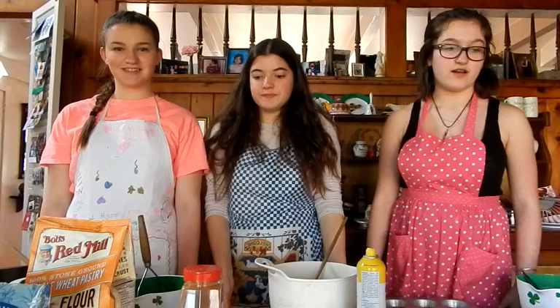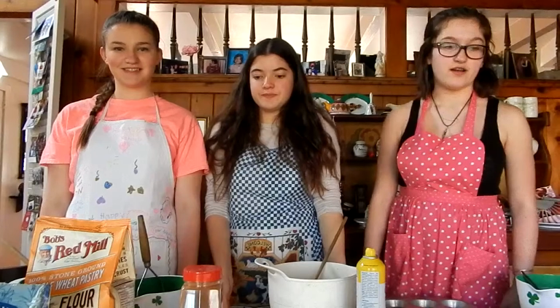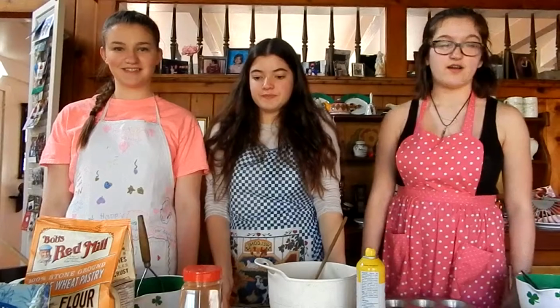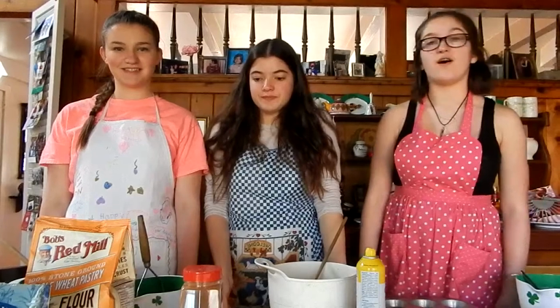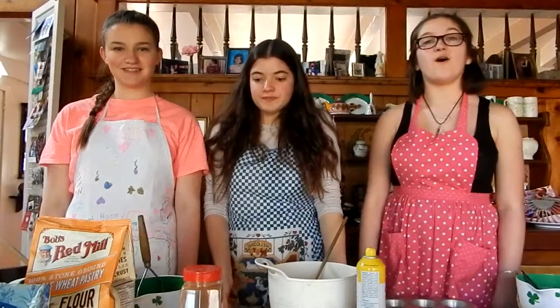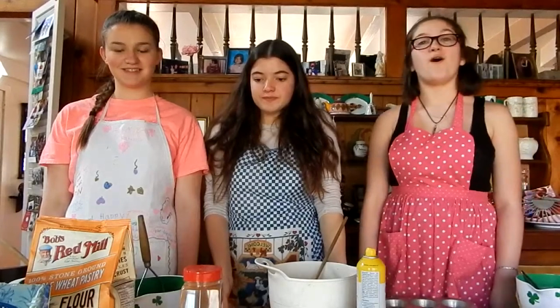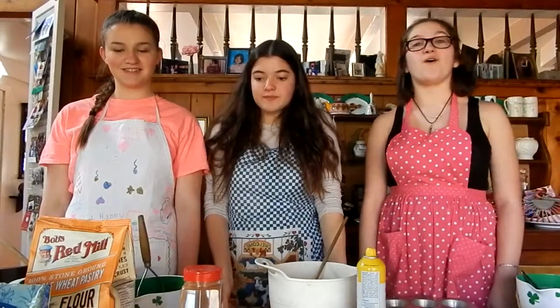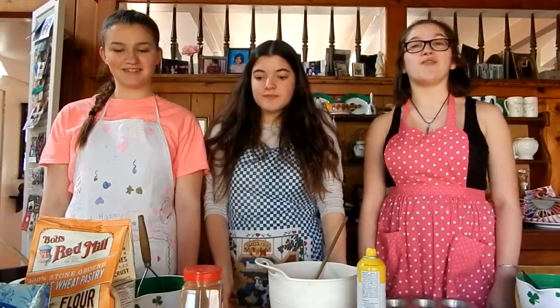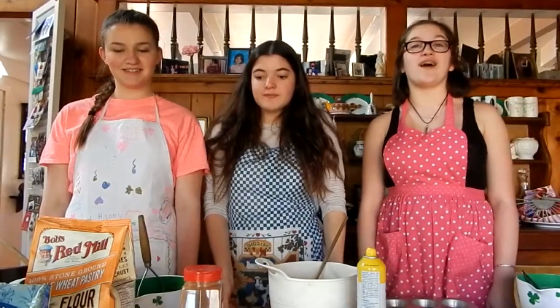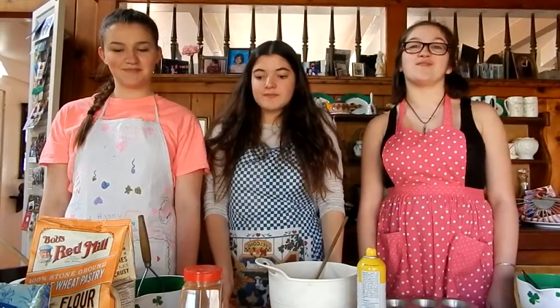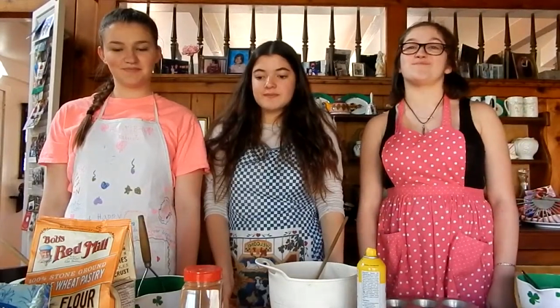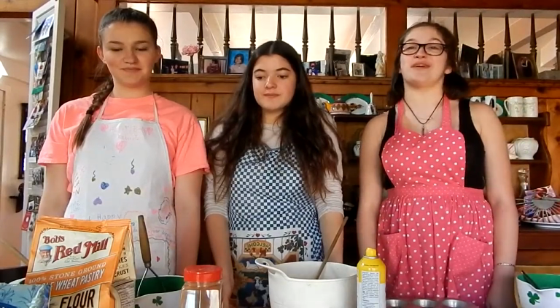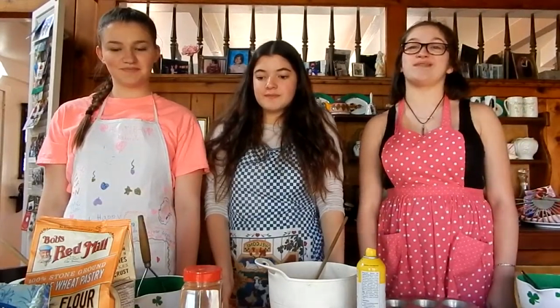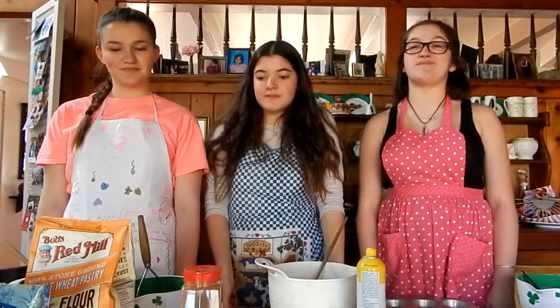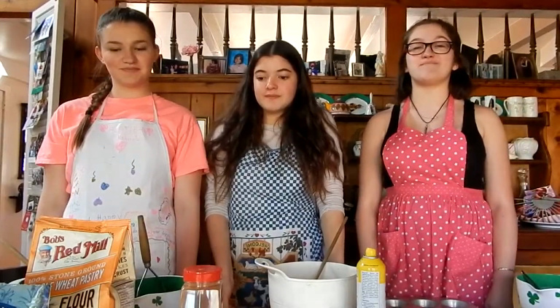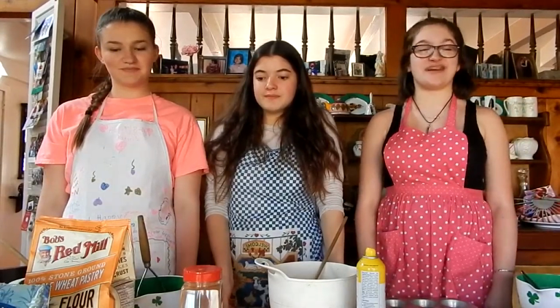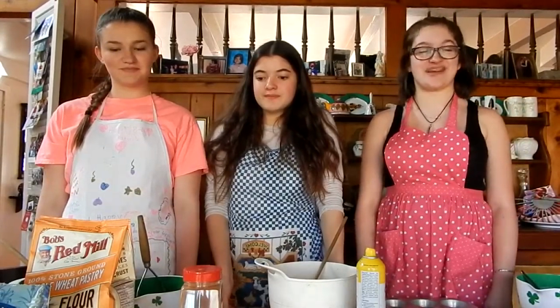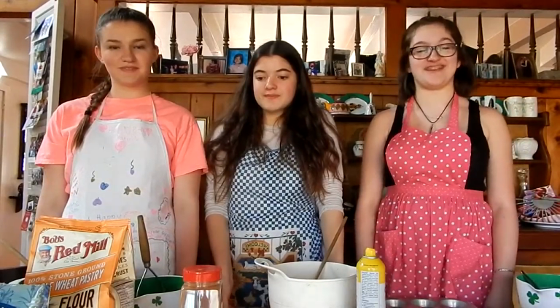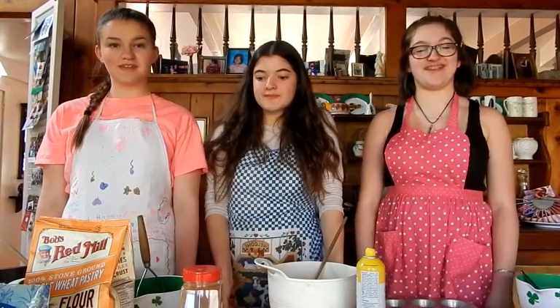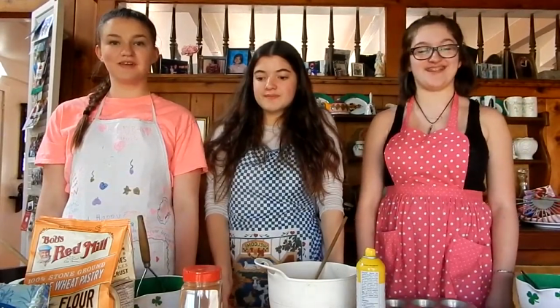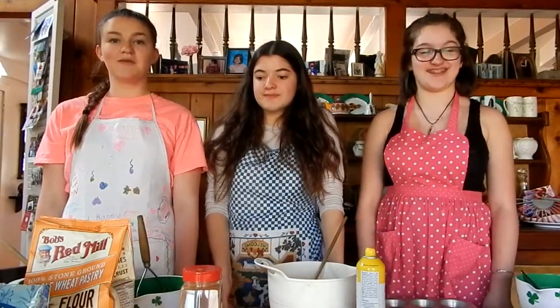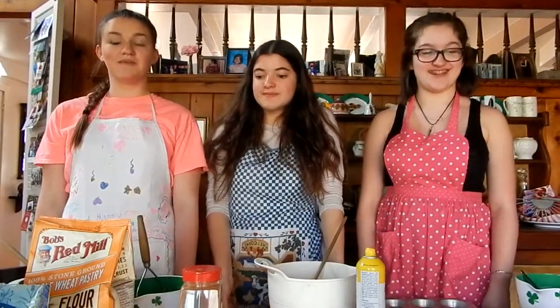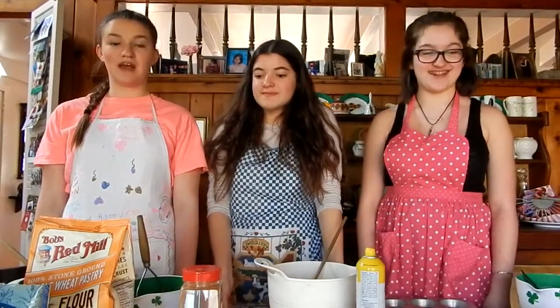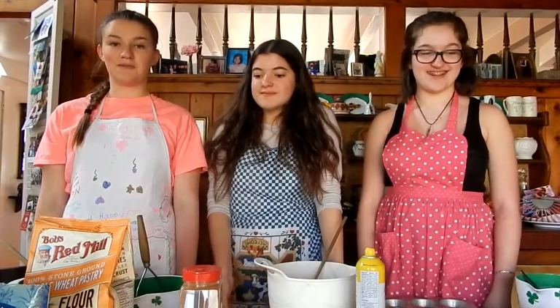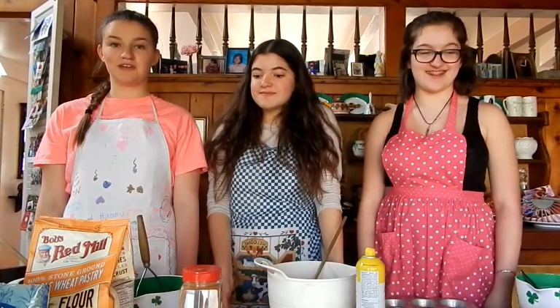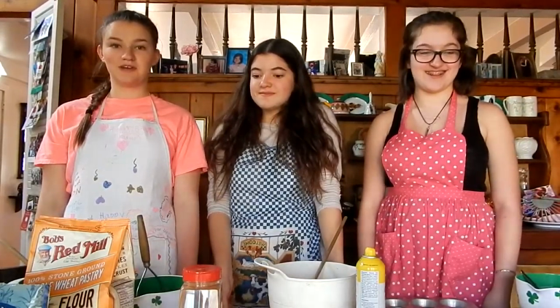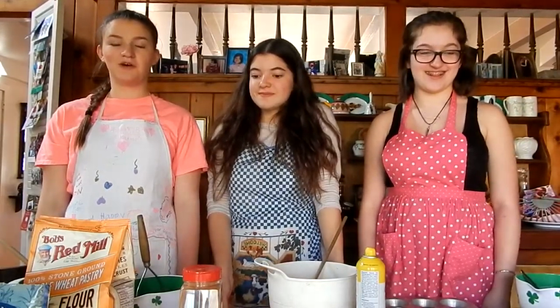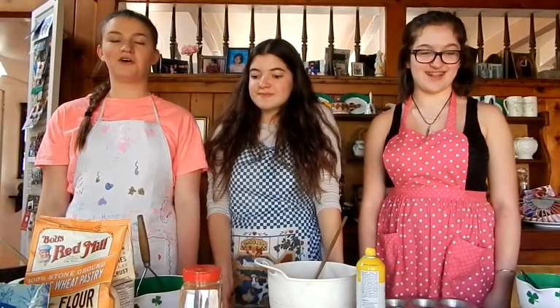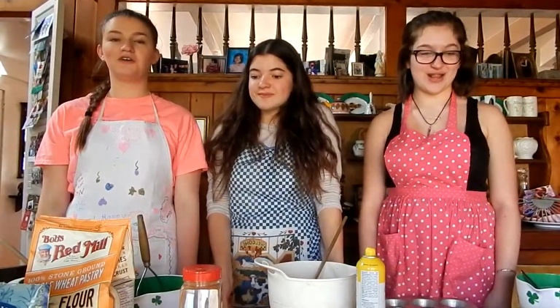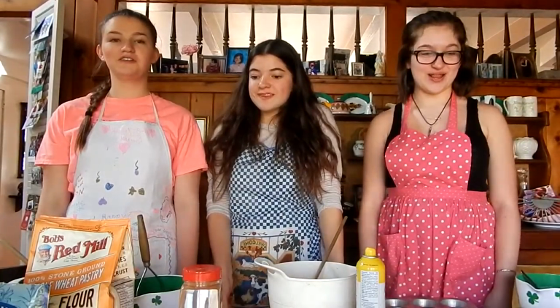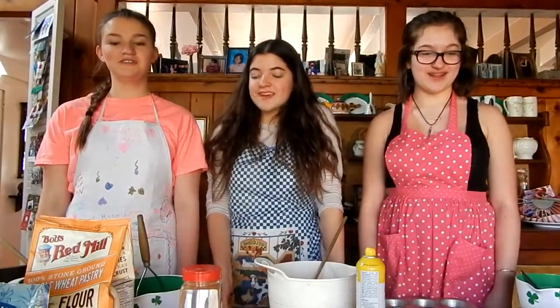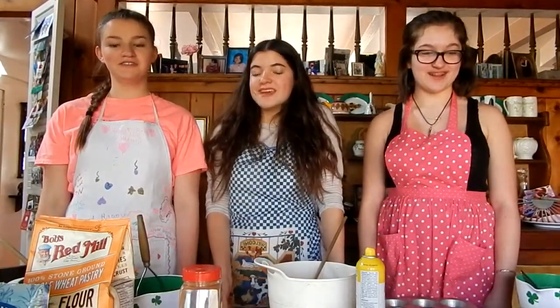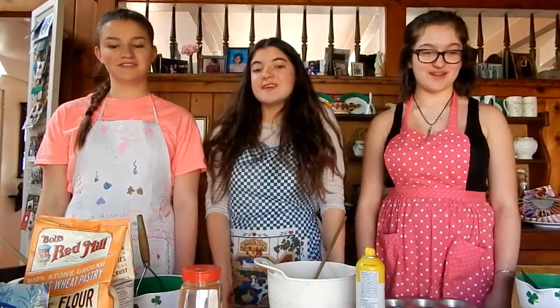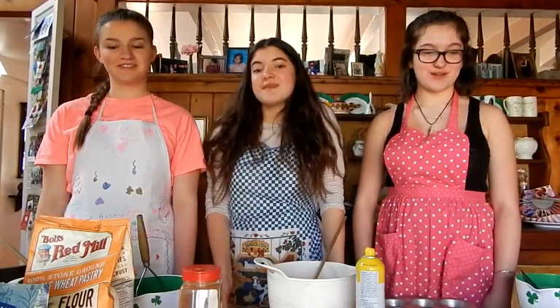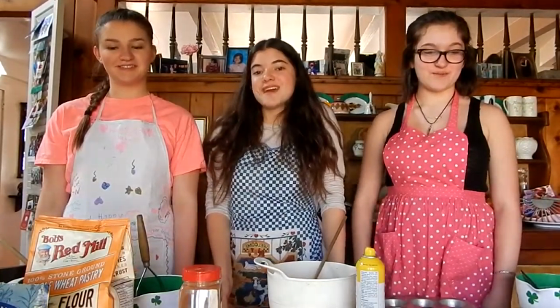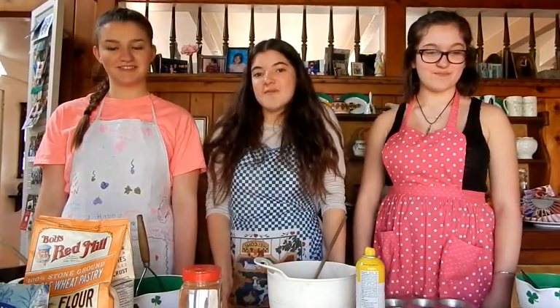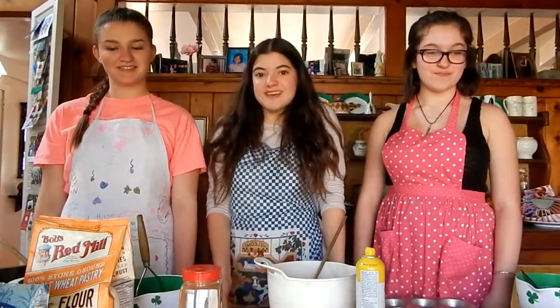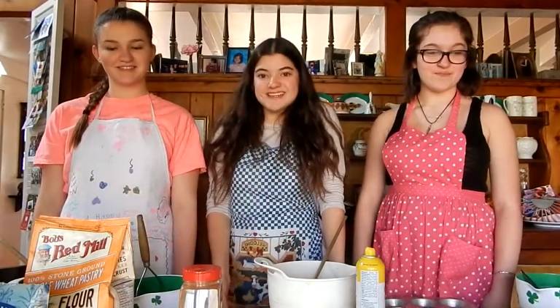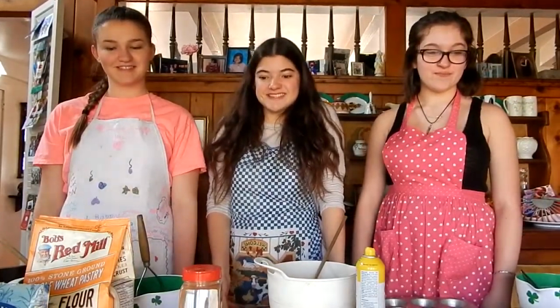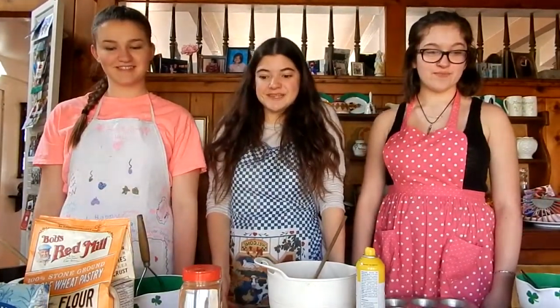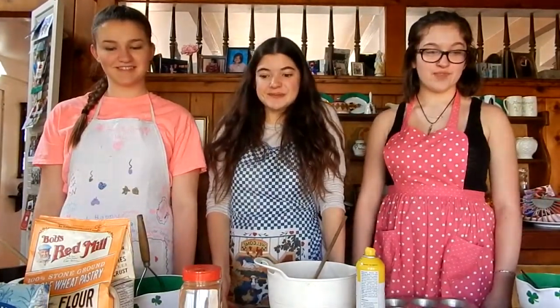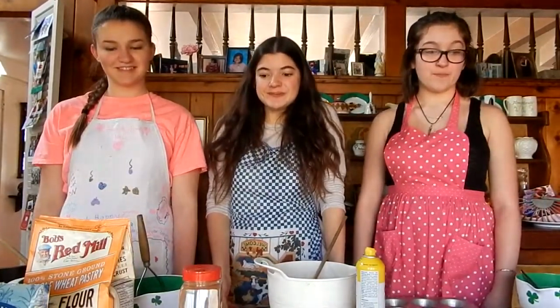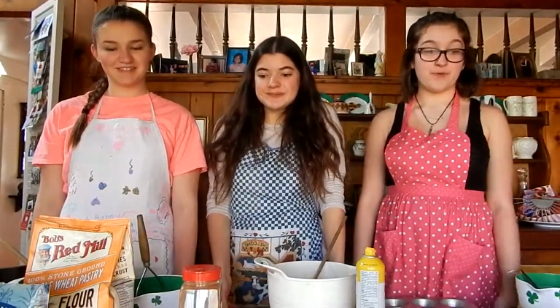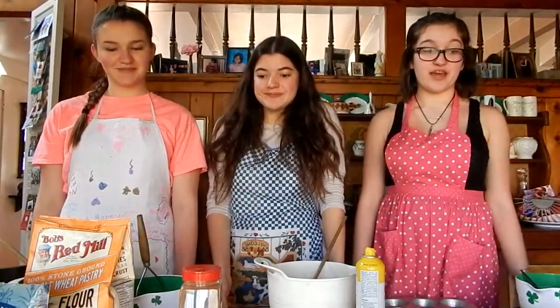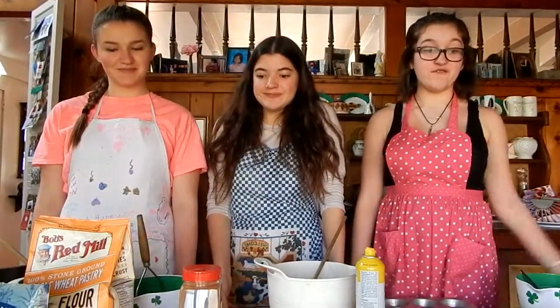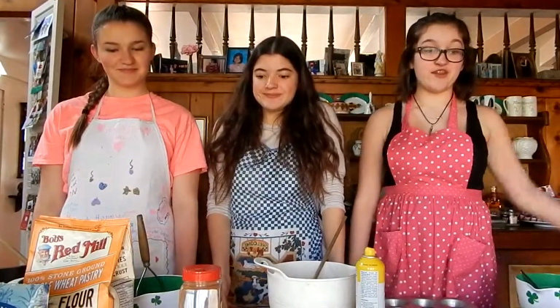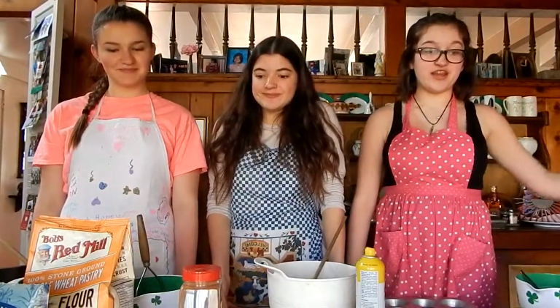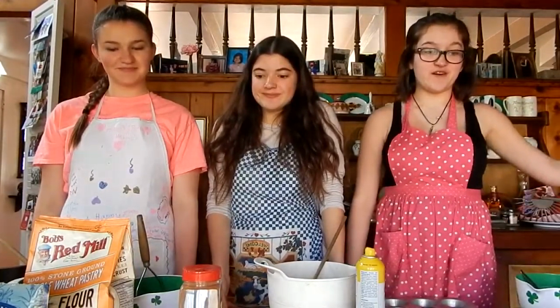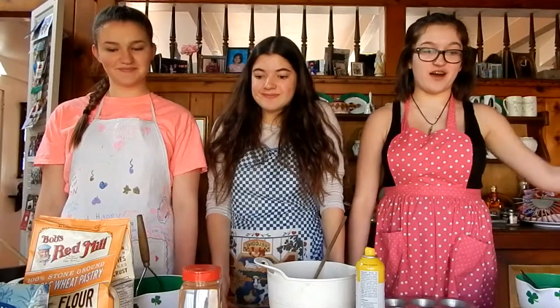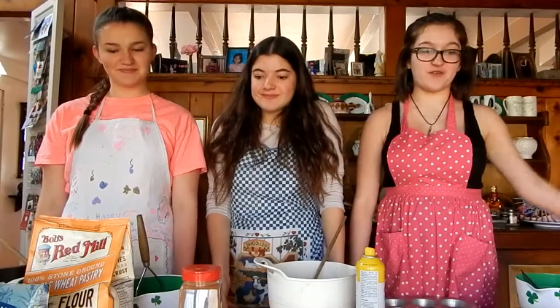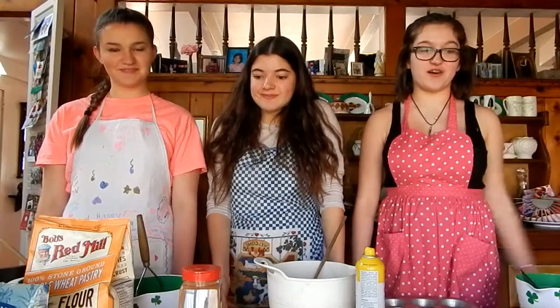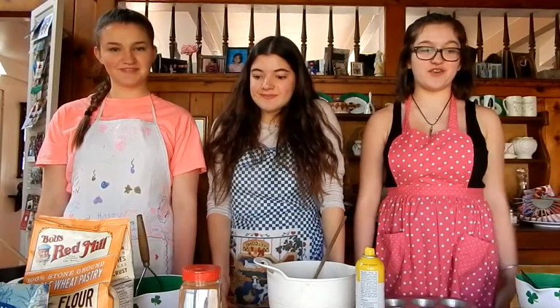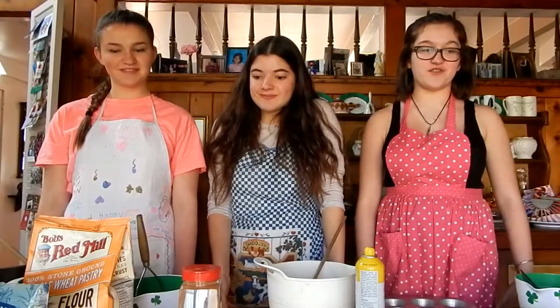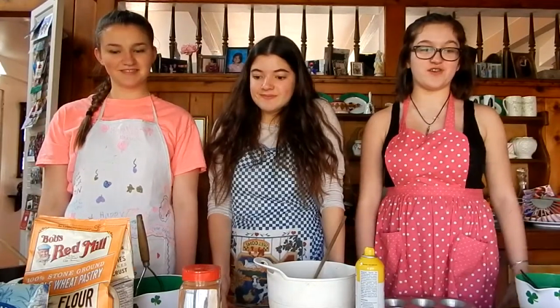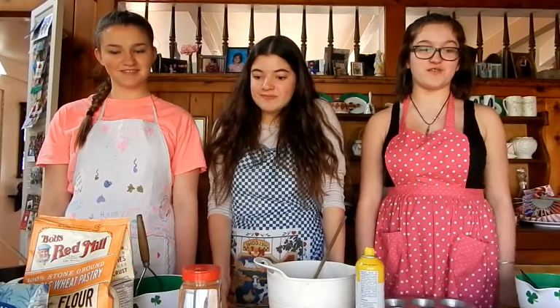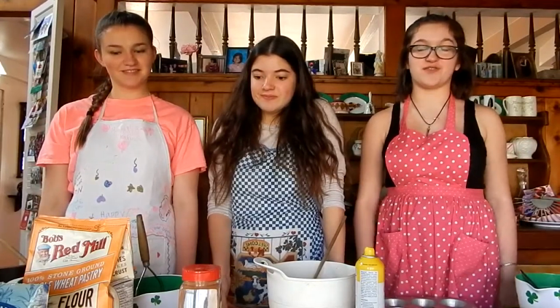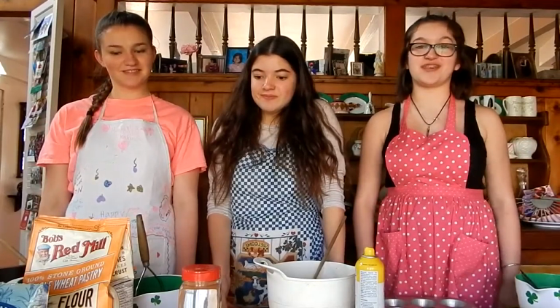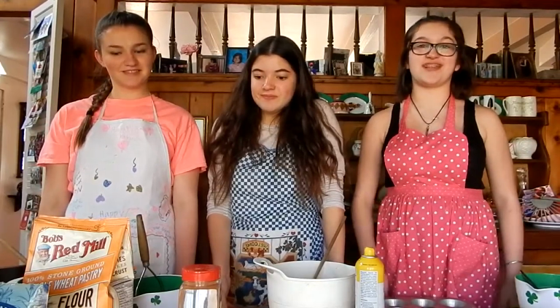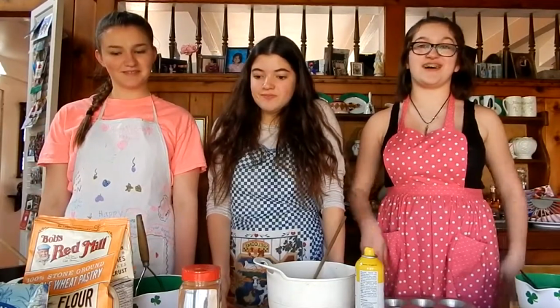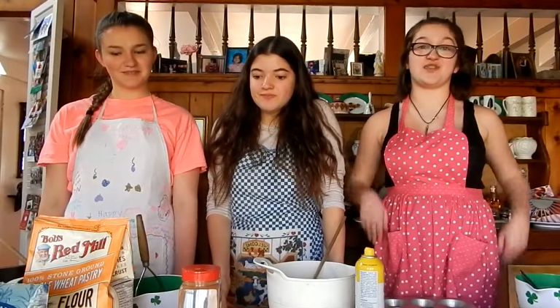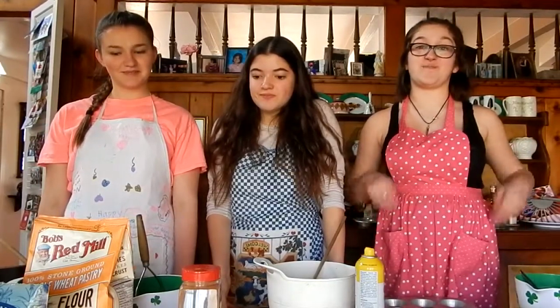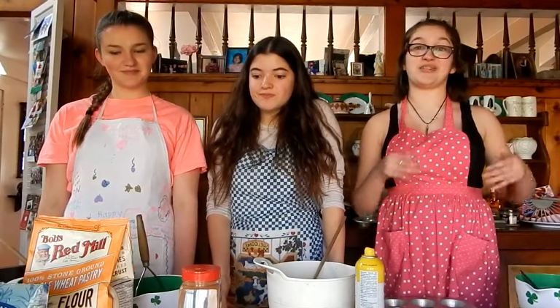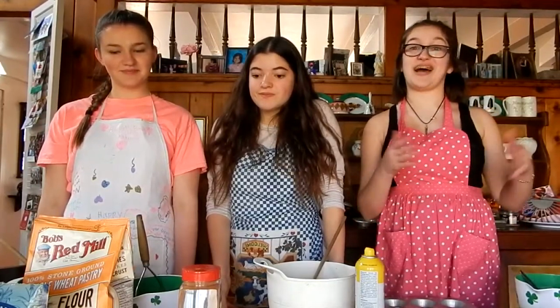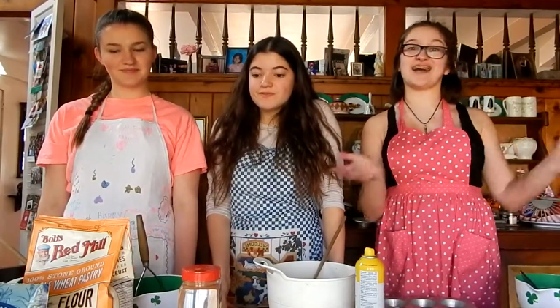Hello, my name is Megan. My name is Nicole. And my name is Izzy. Welcome to our cooking spectacular!